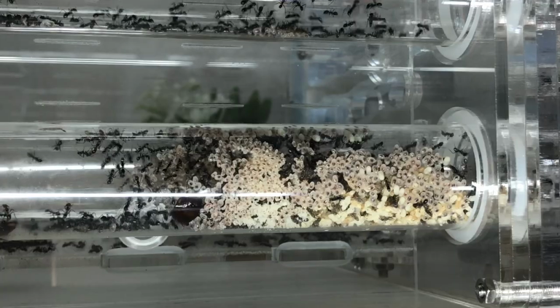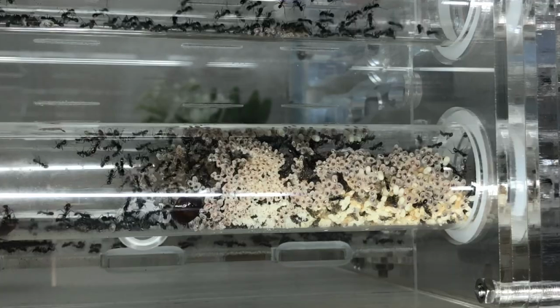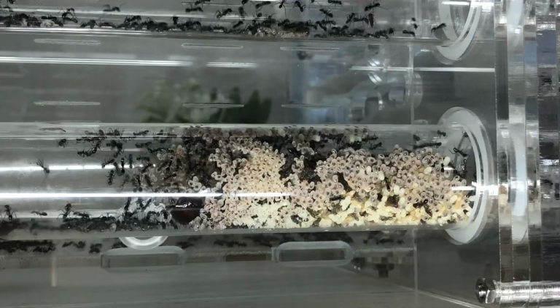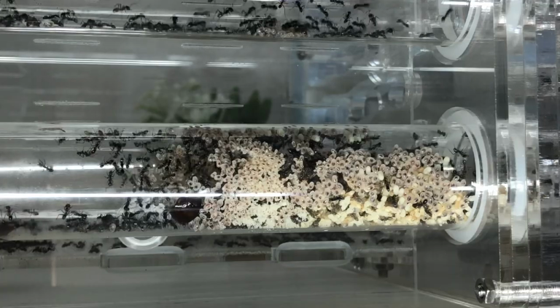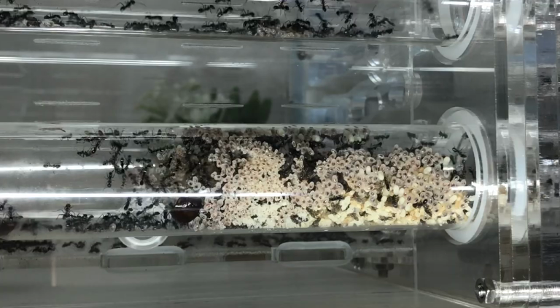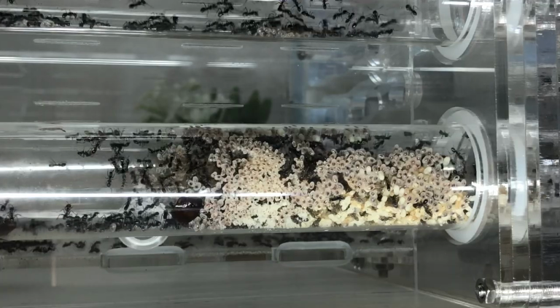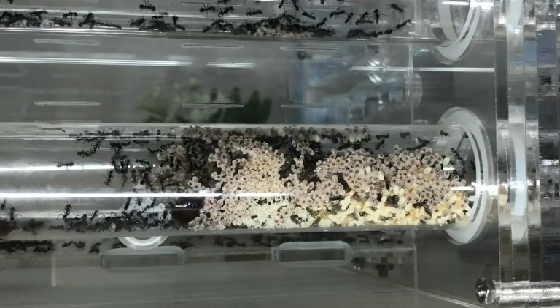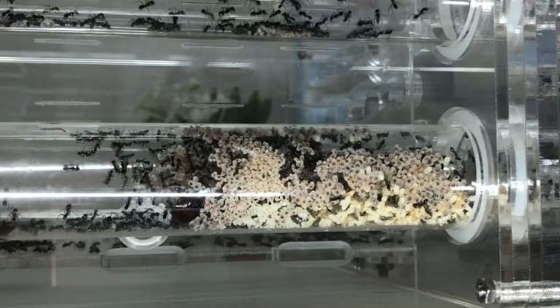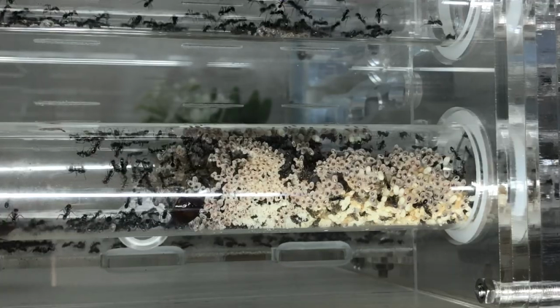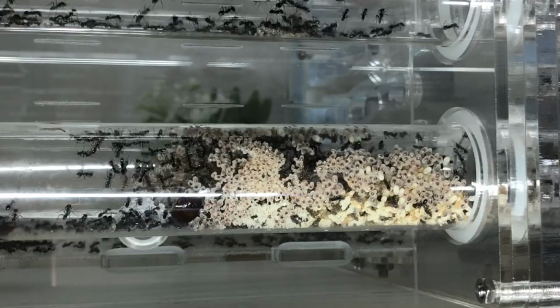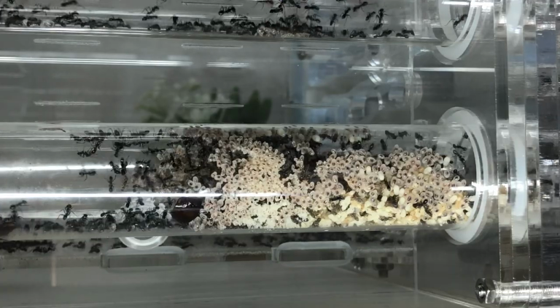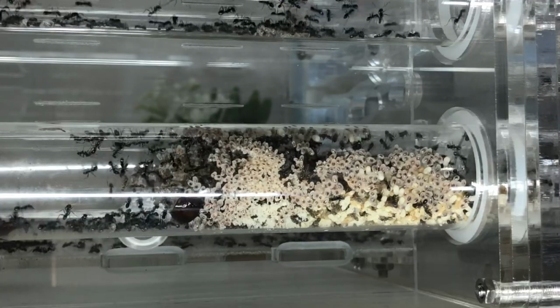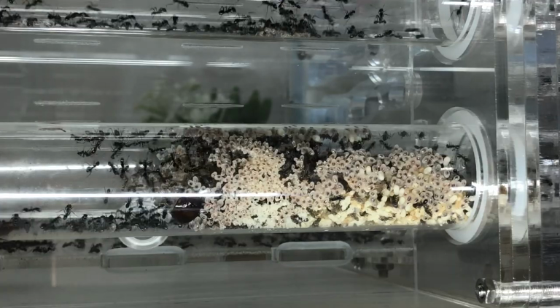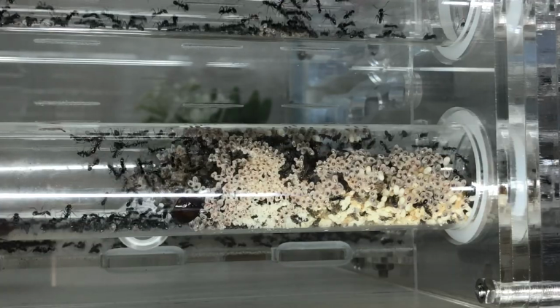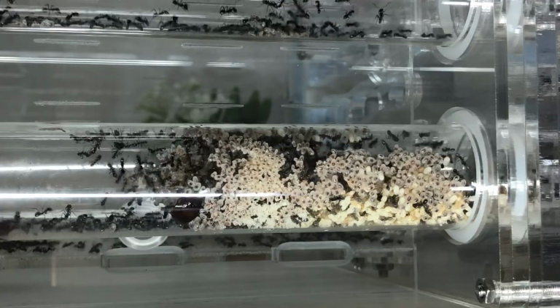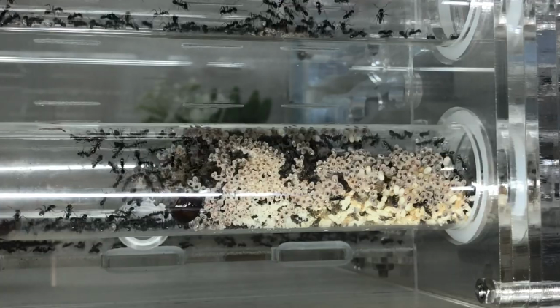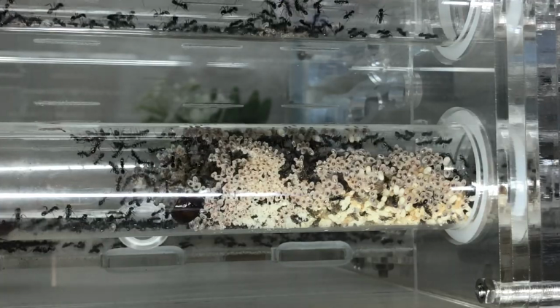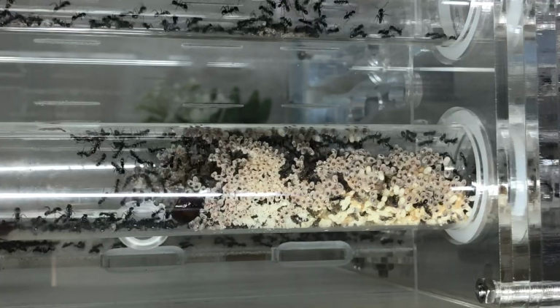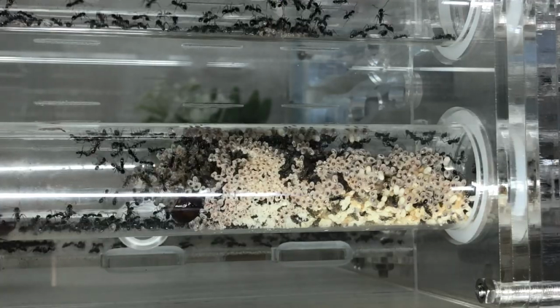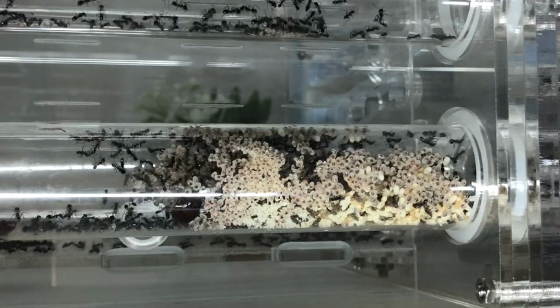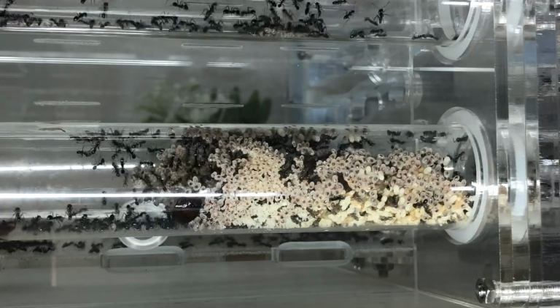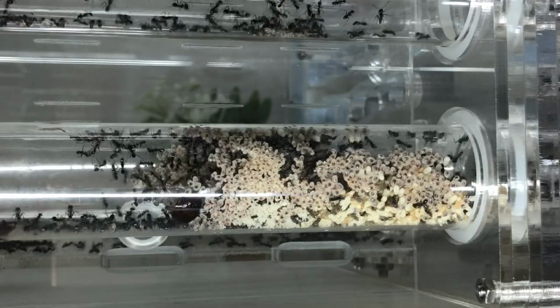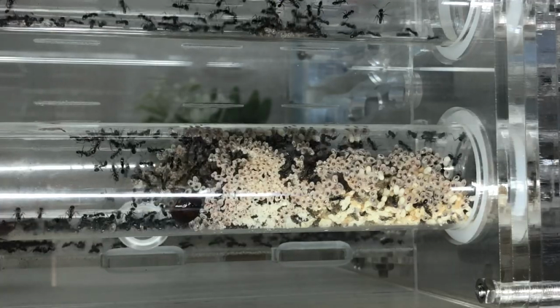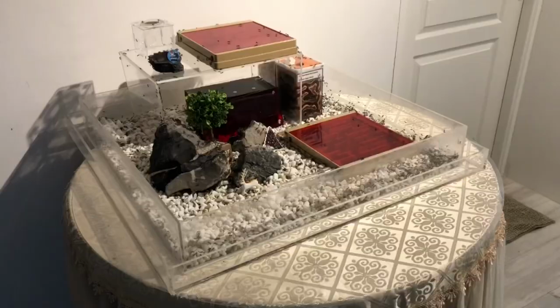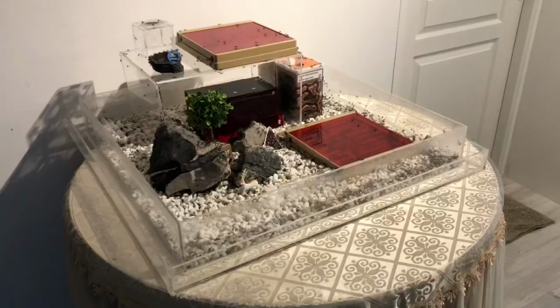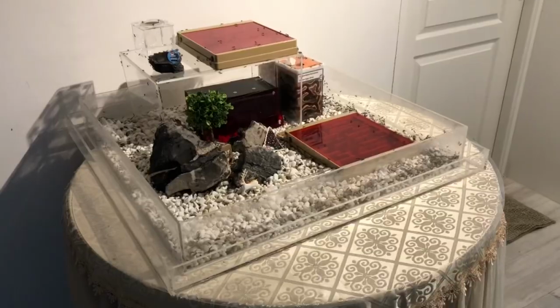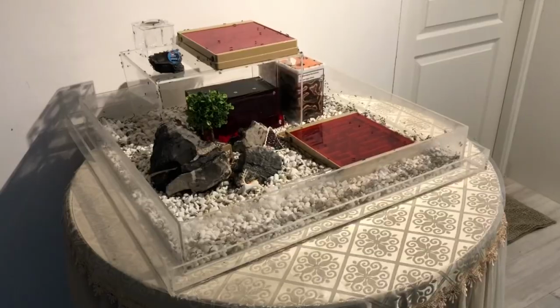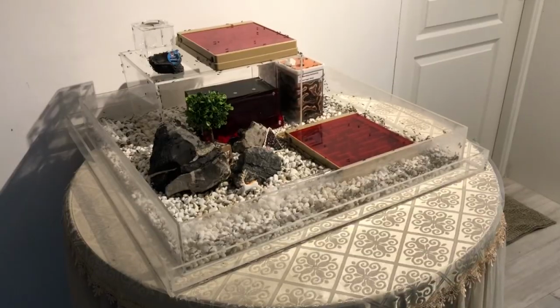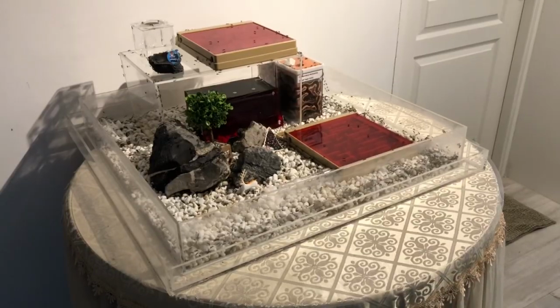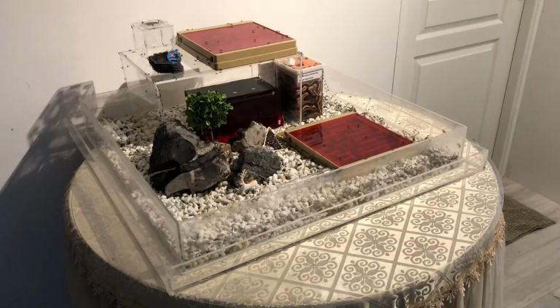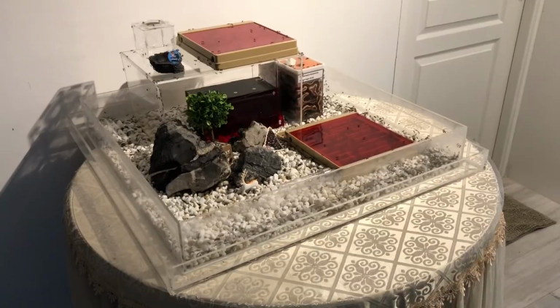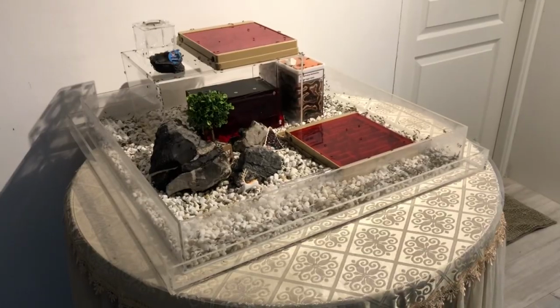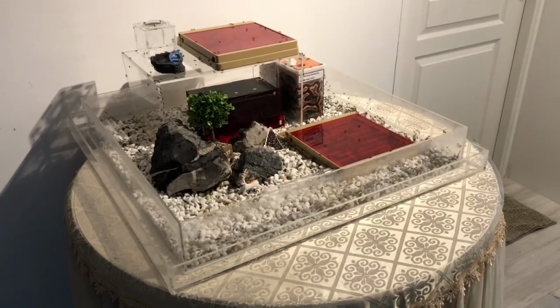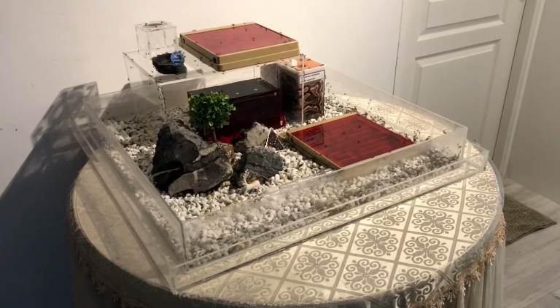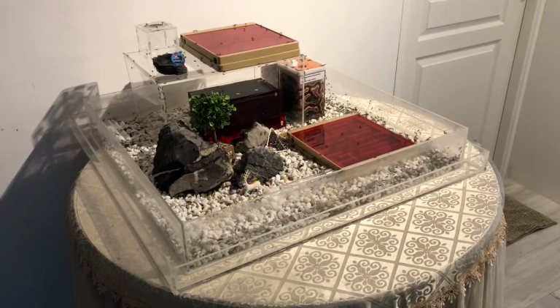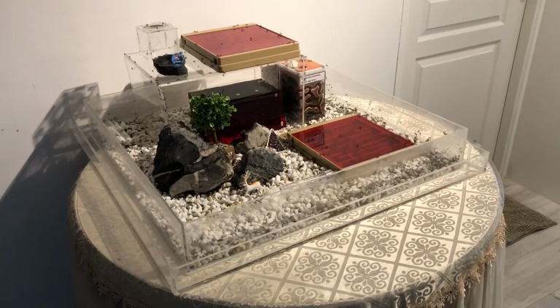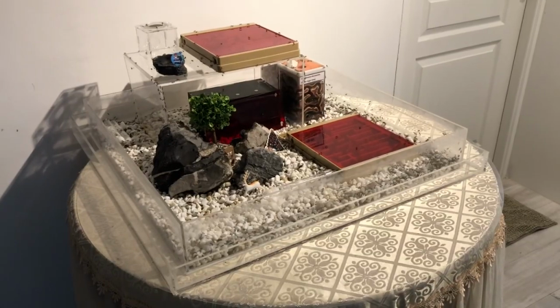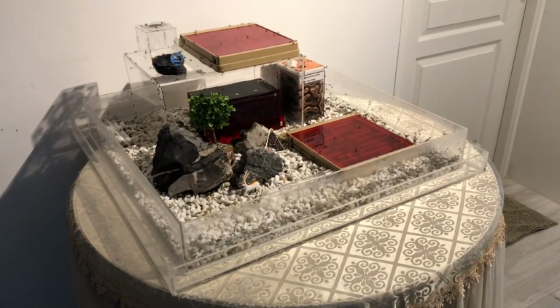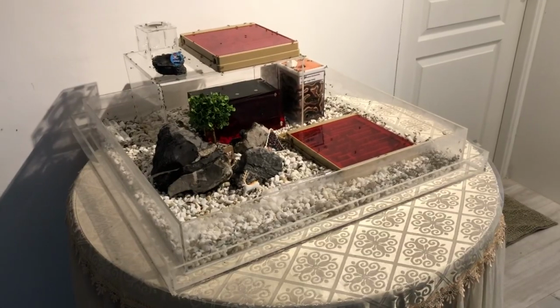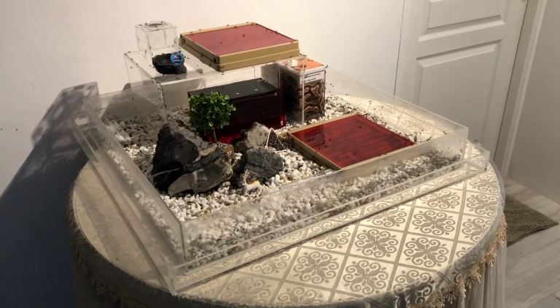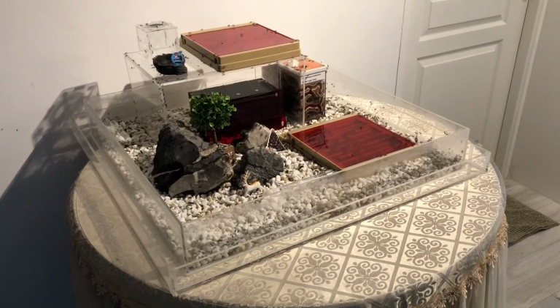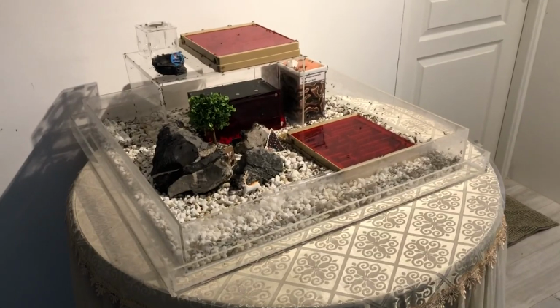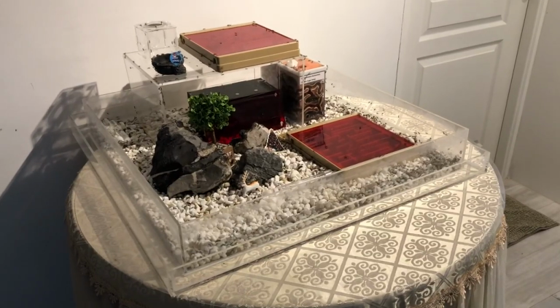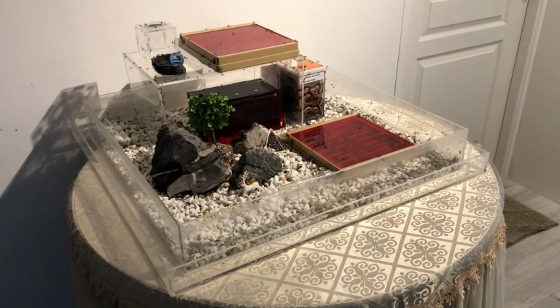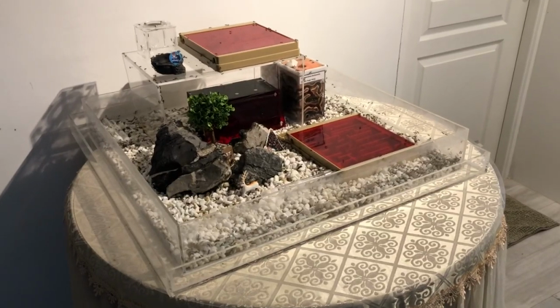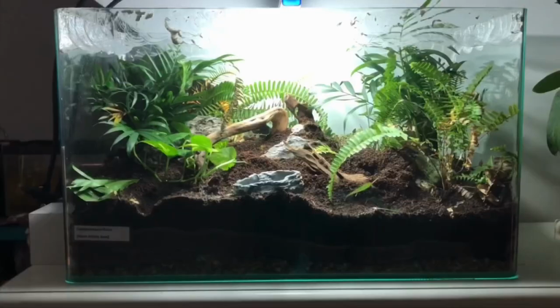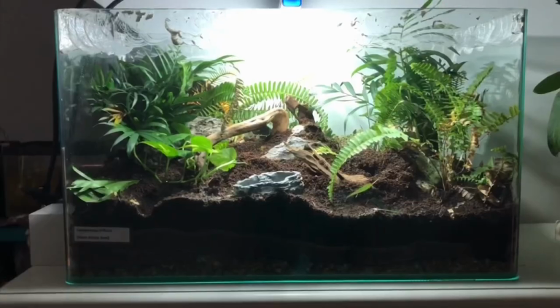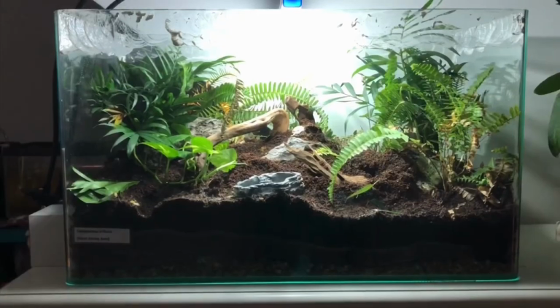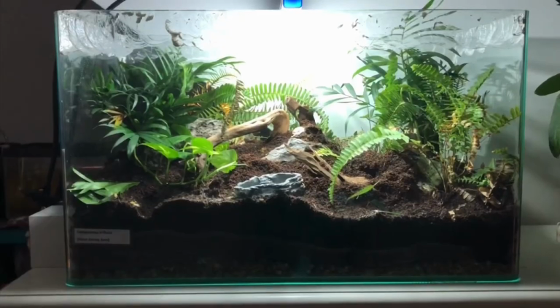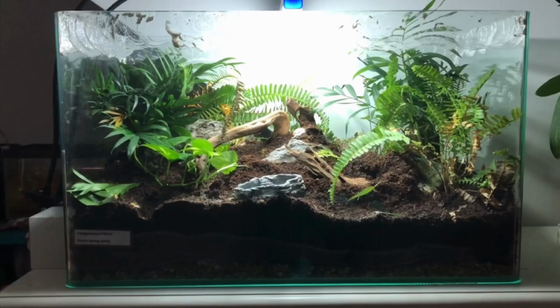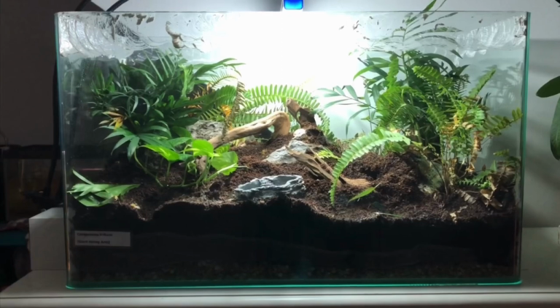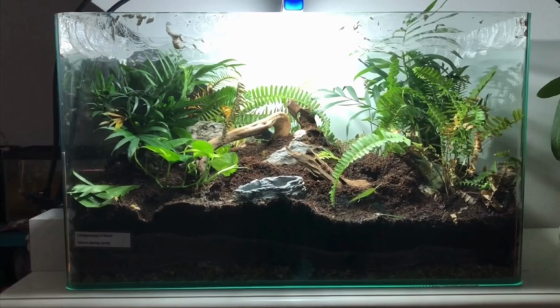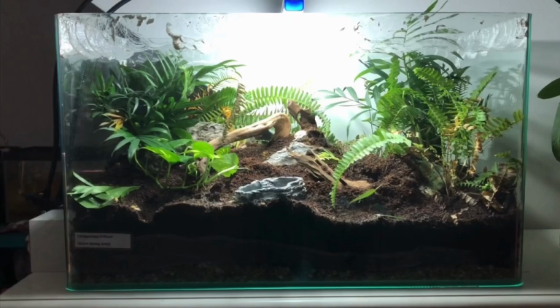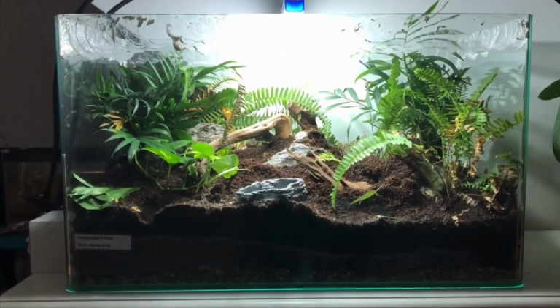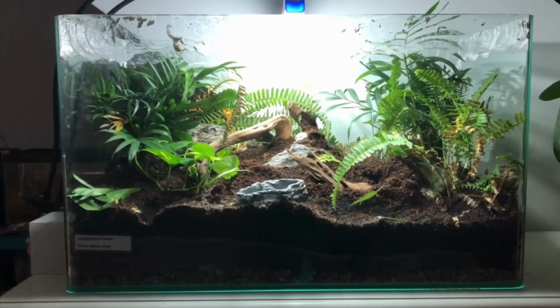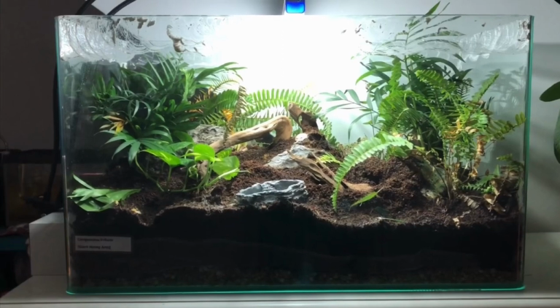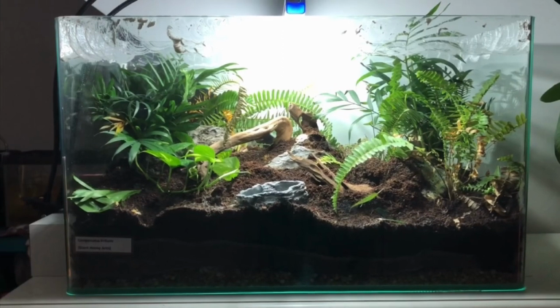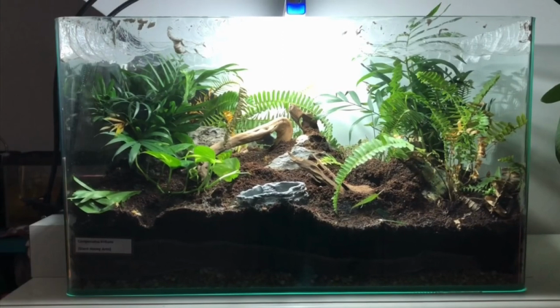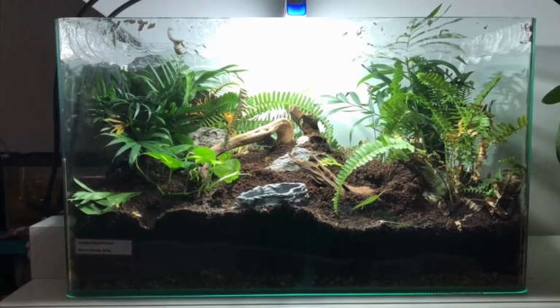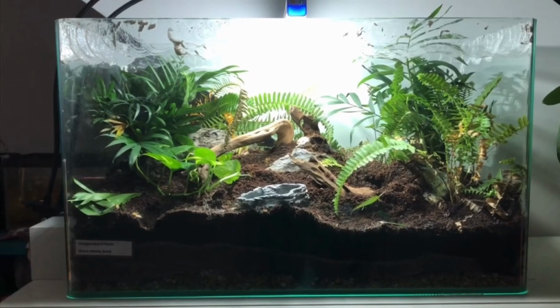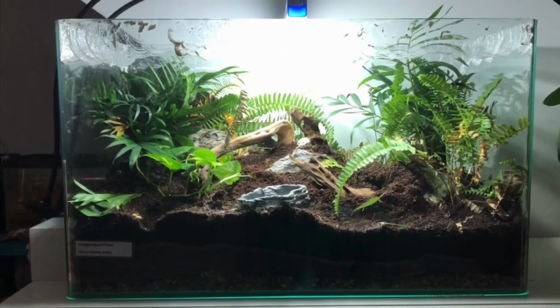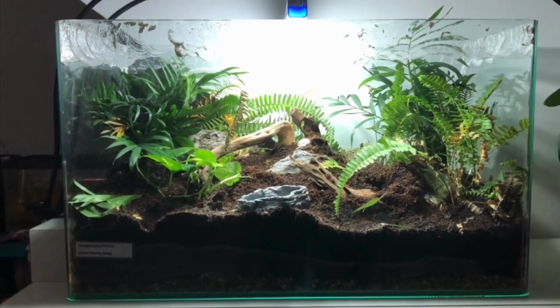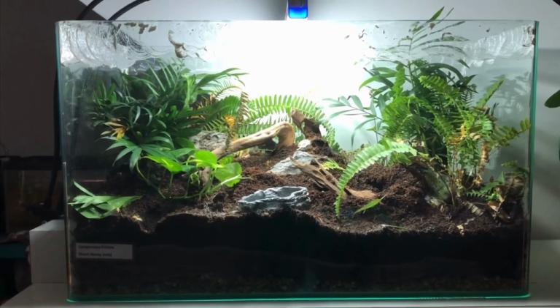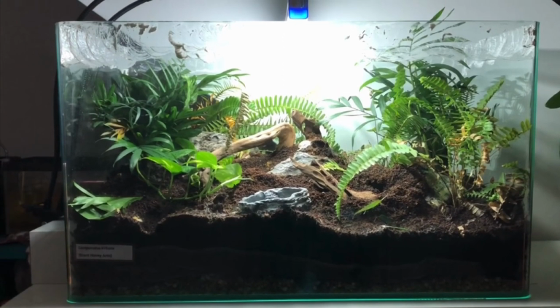In this video, I am doing an ant room tour and will be featuring all my ant colonies of various species, size, and age.